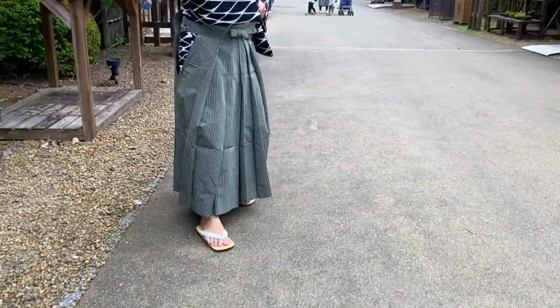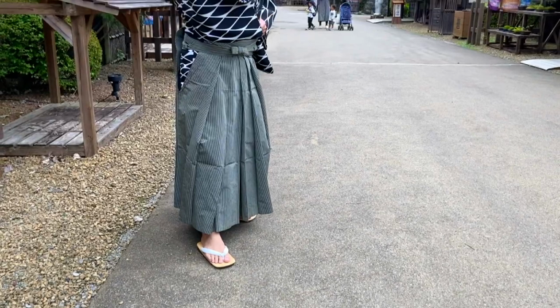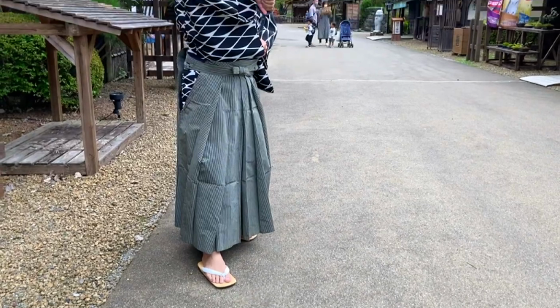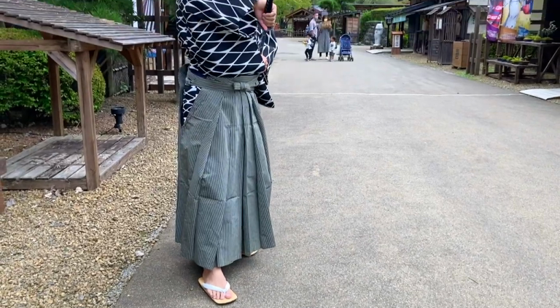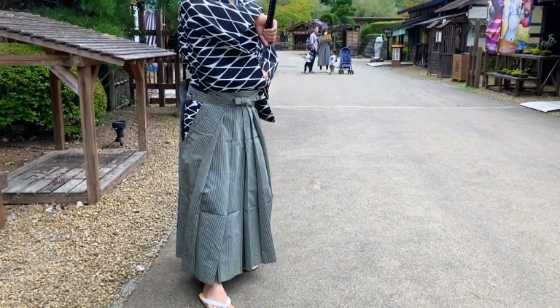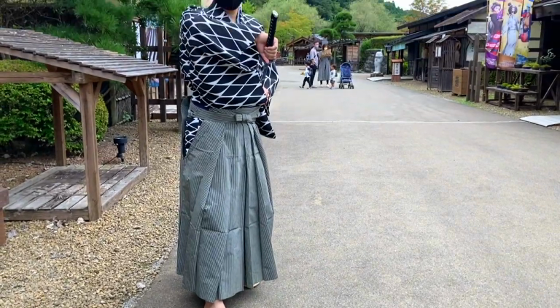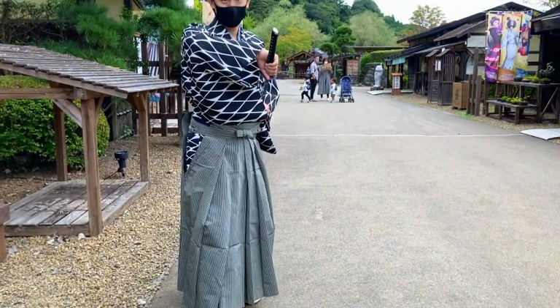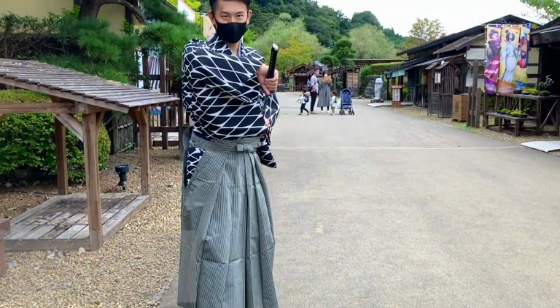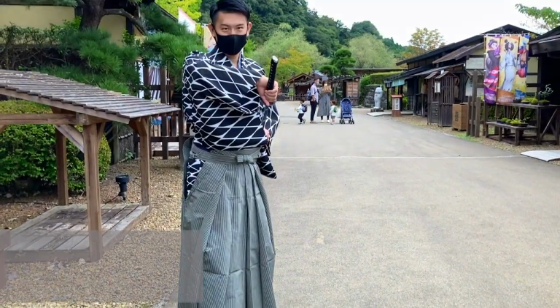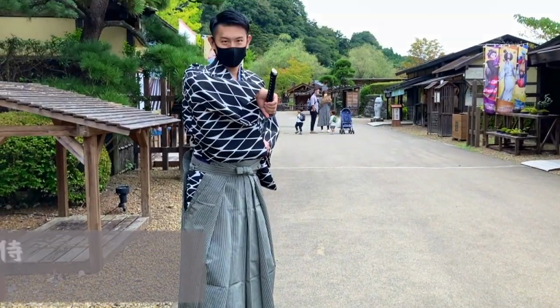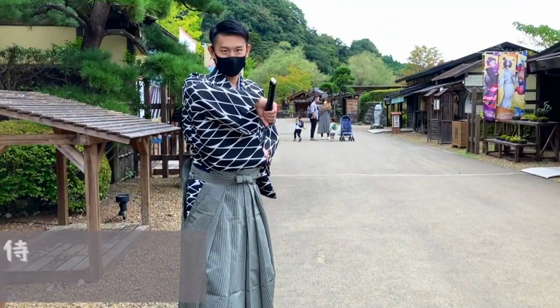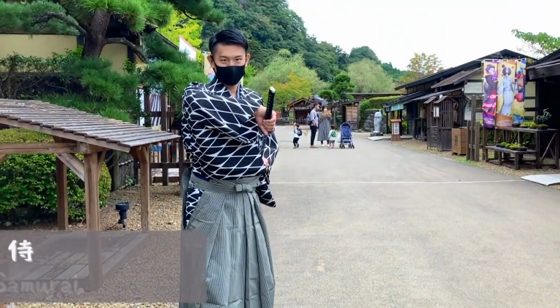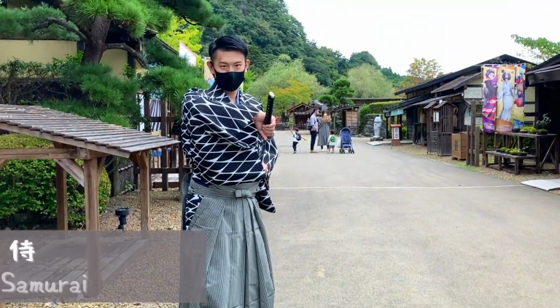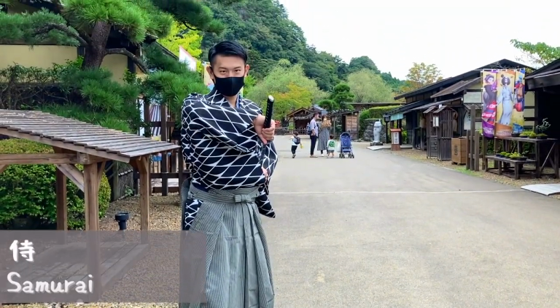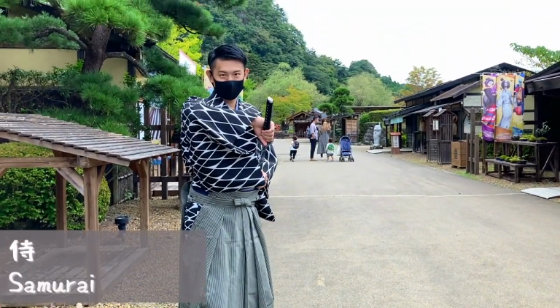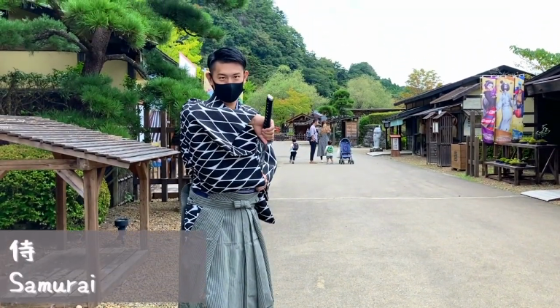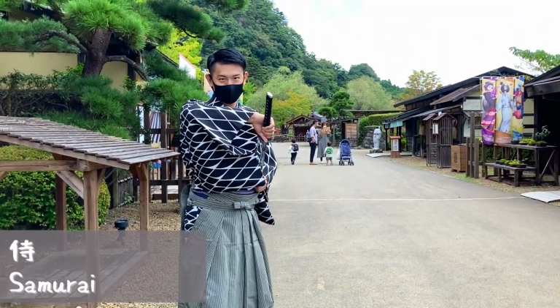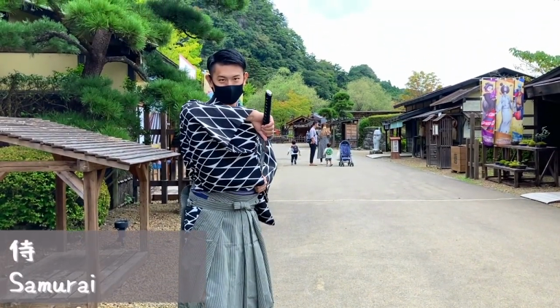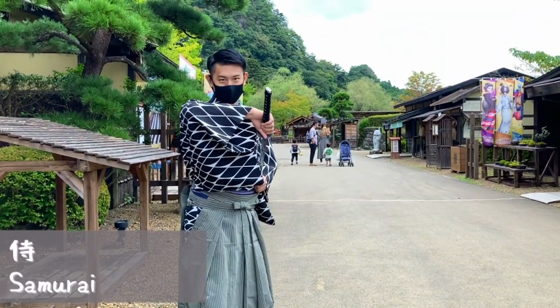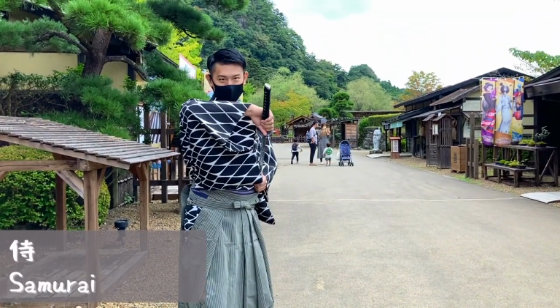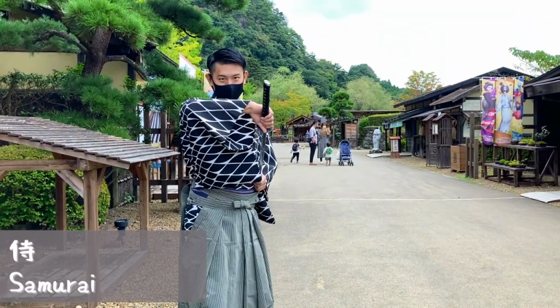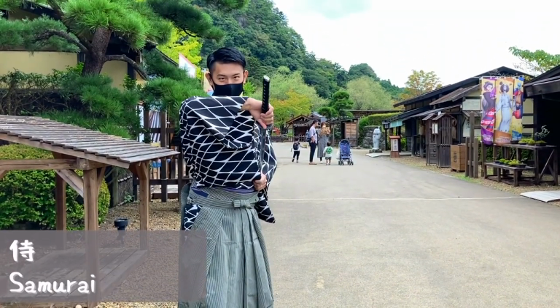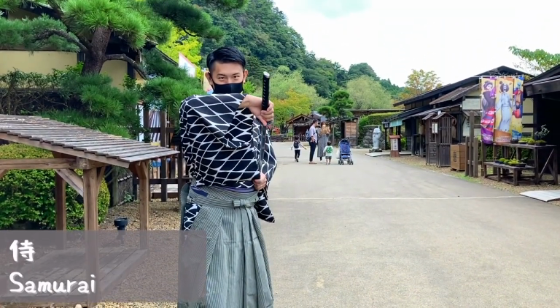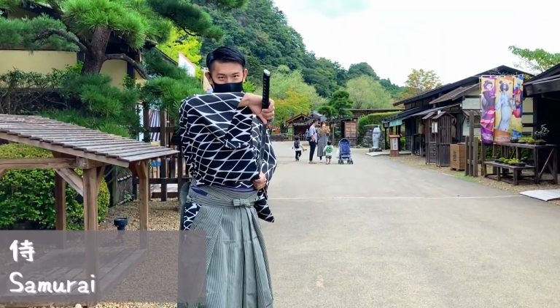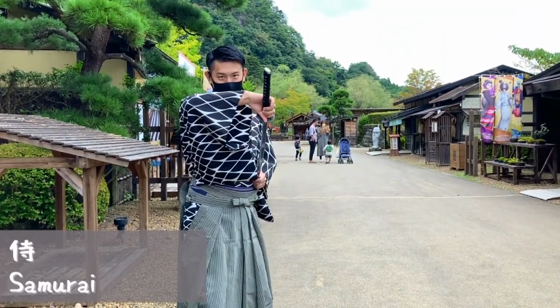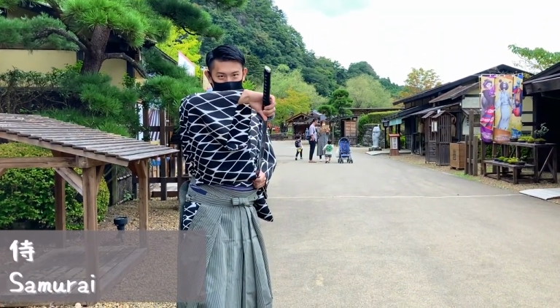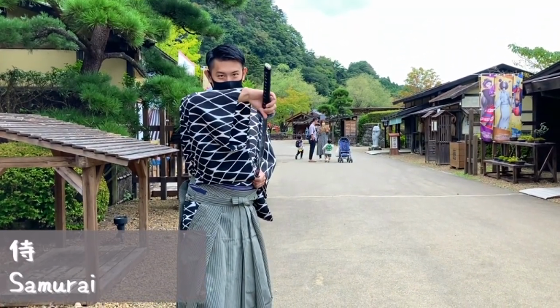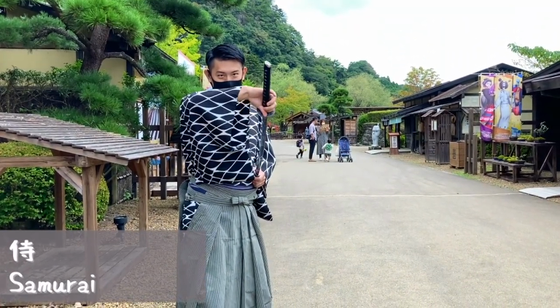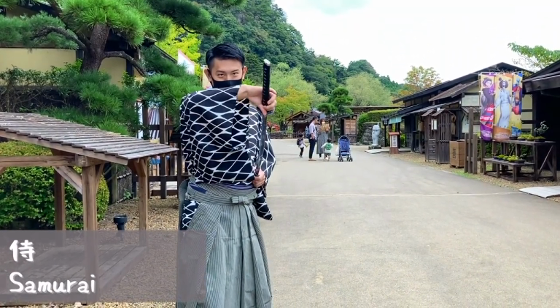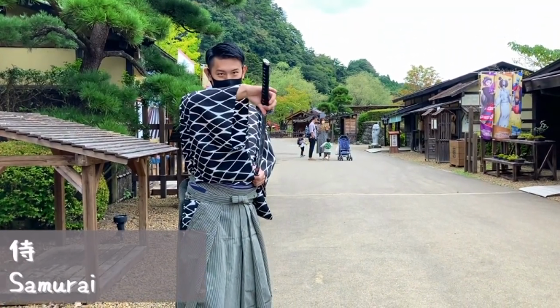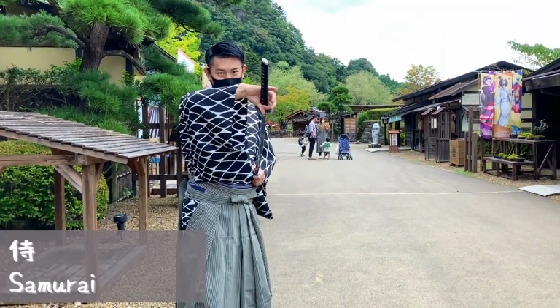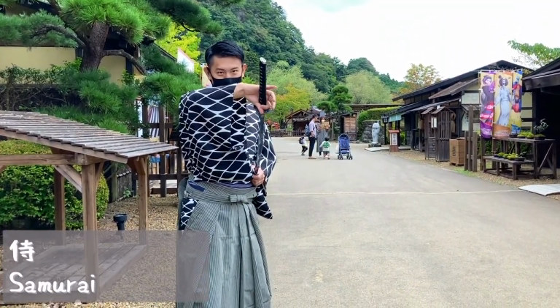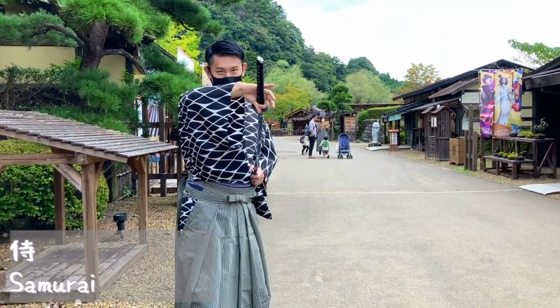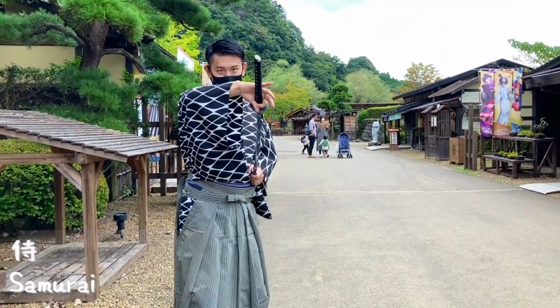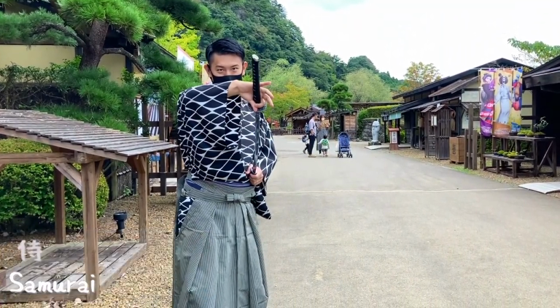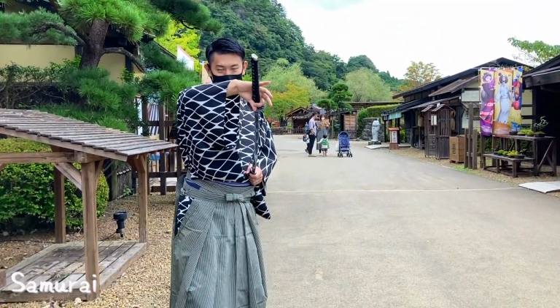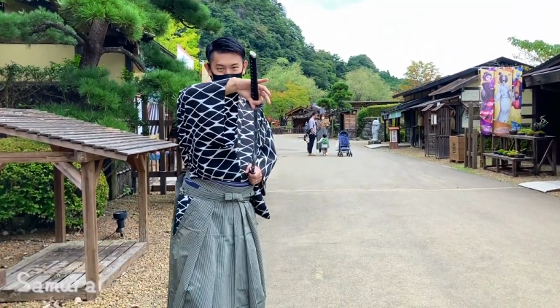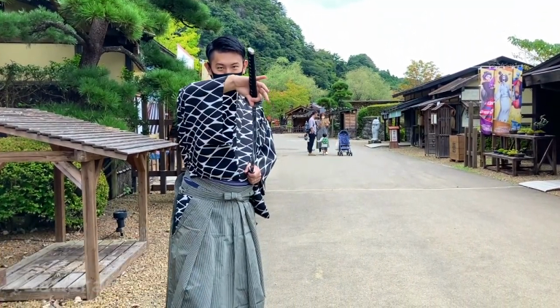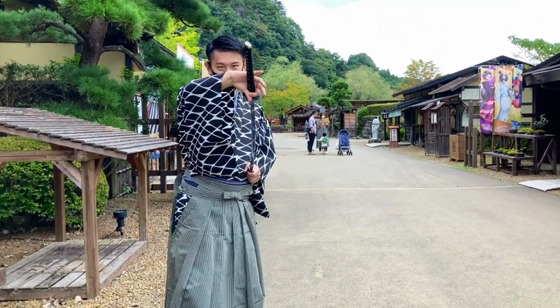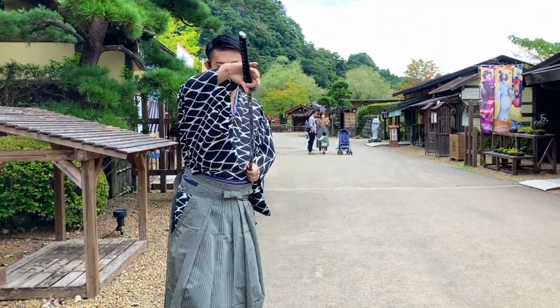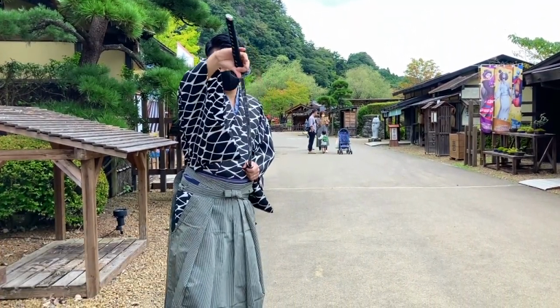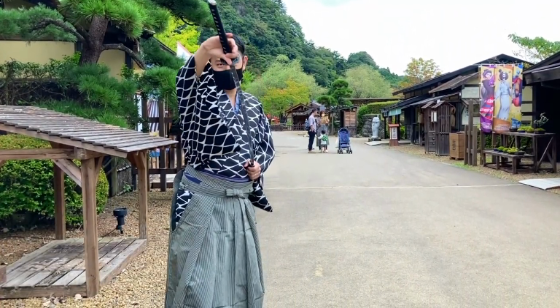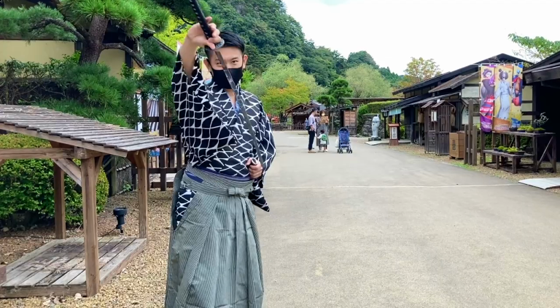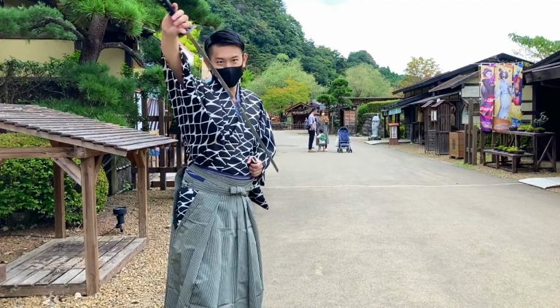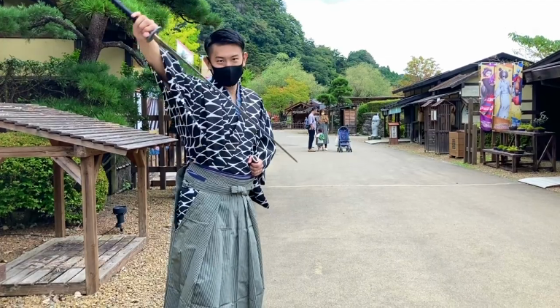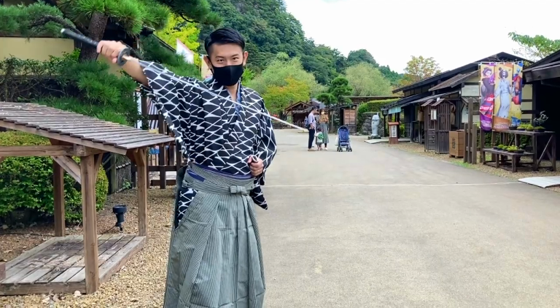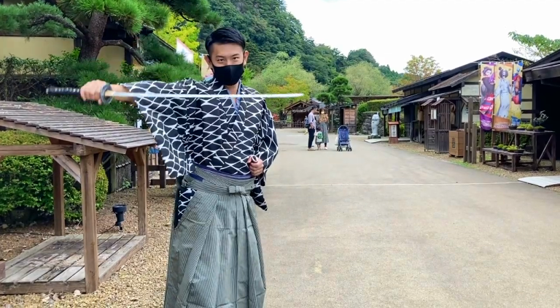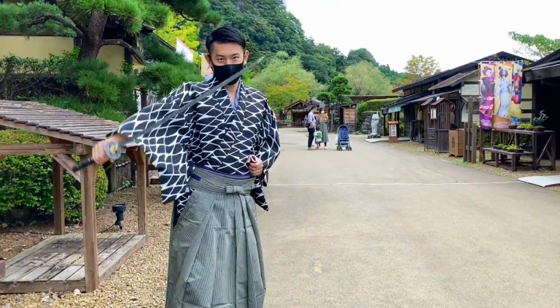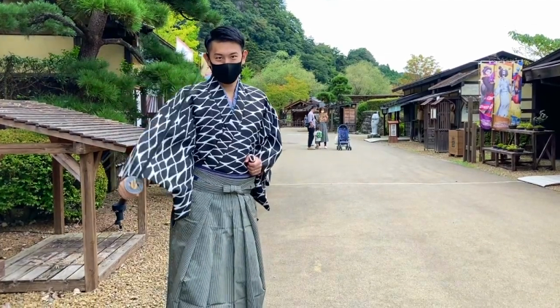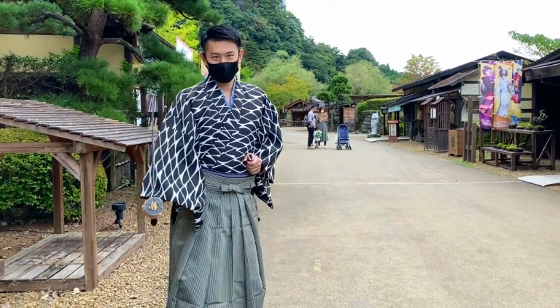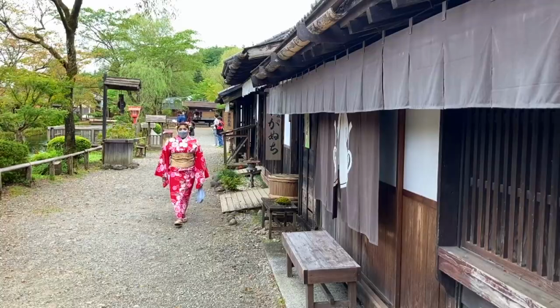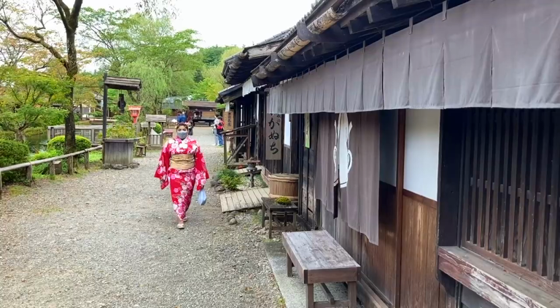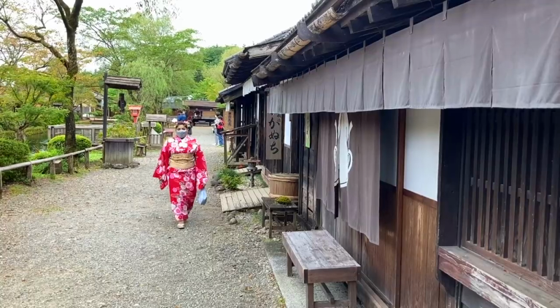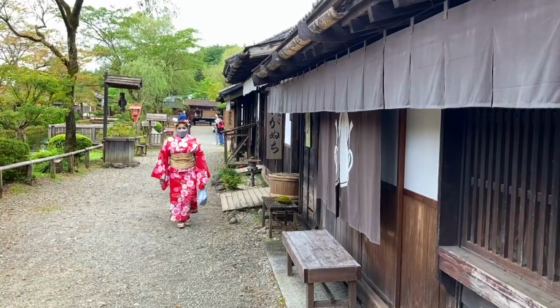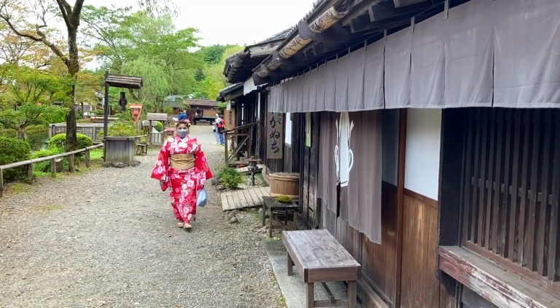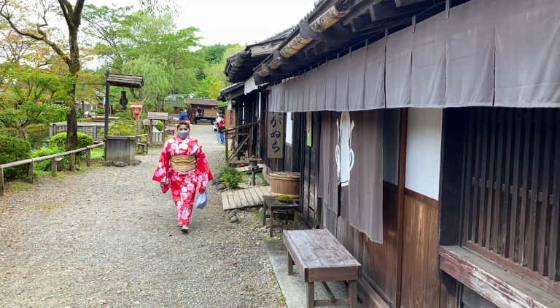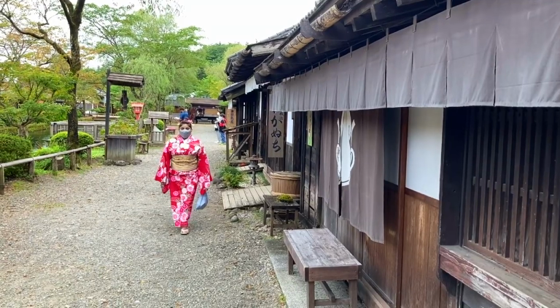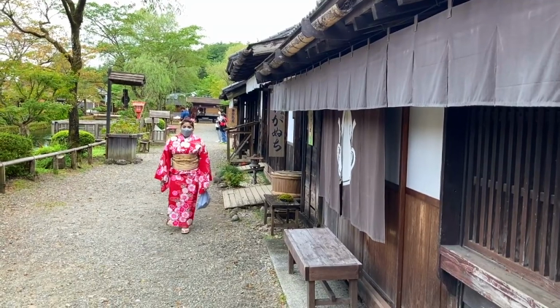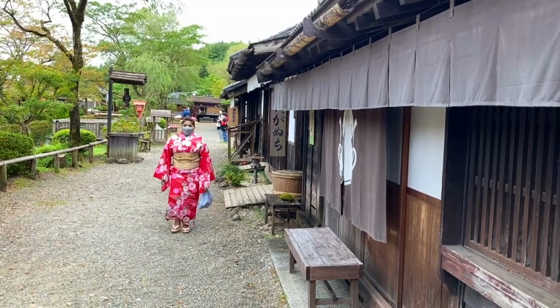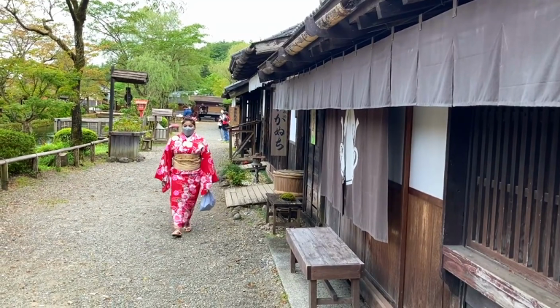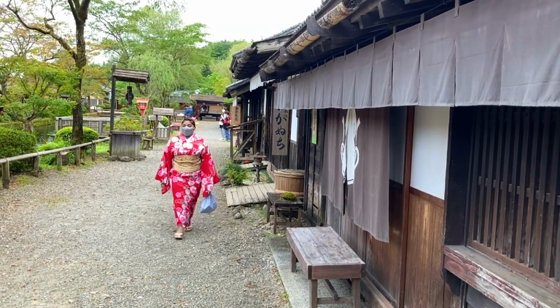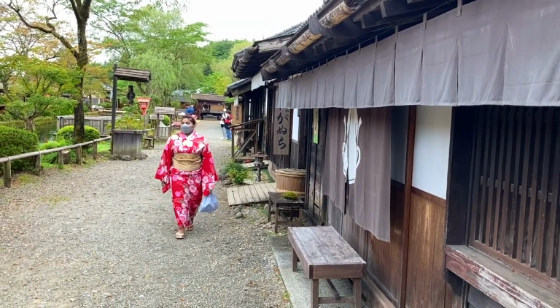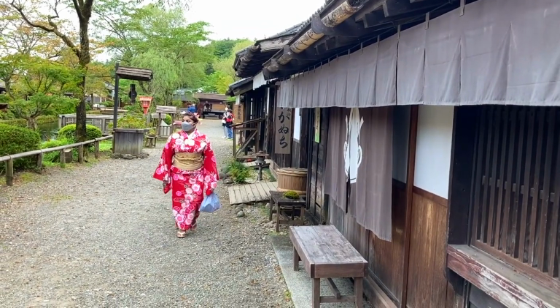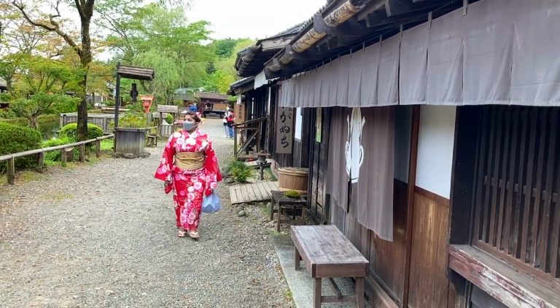And Asato changed into a samurai. A match made in heaven, don't you think? I have to say Asato was so handsome. I drooled all over him.